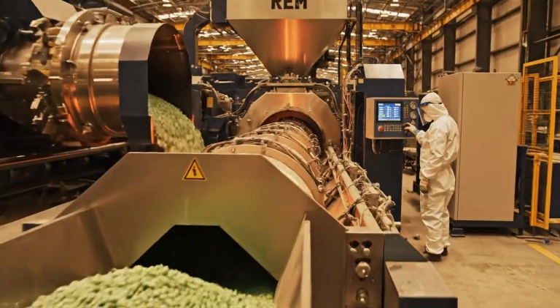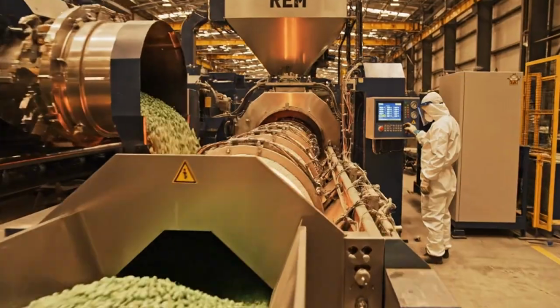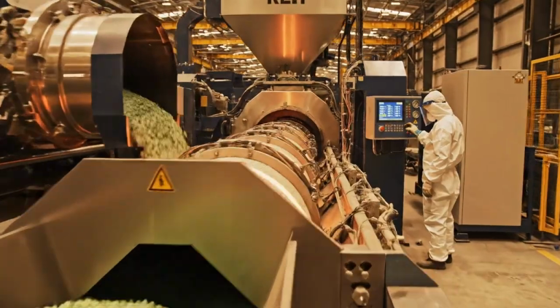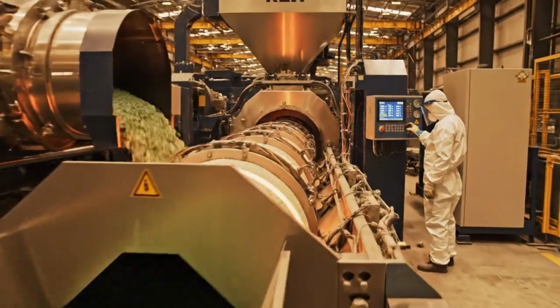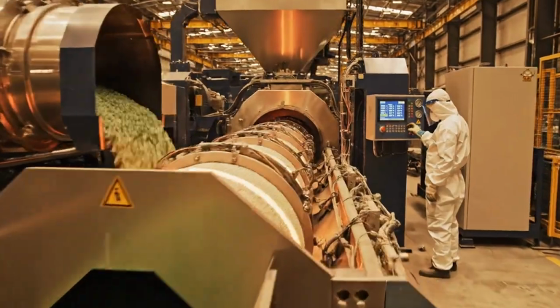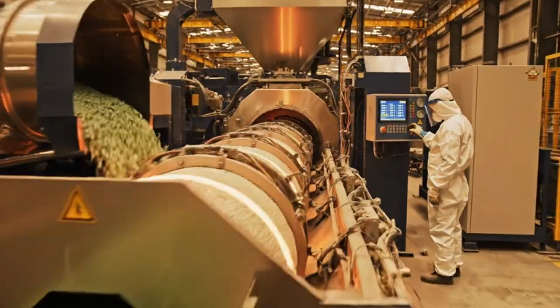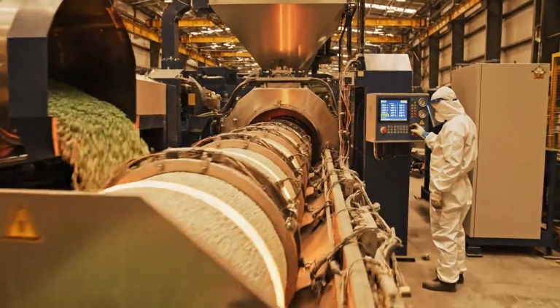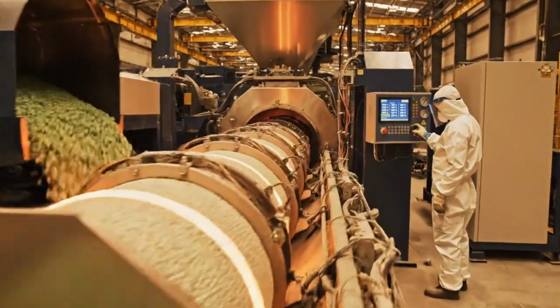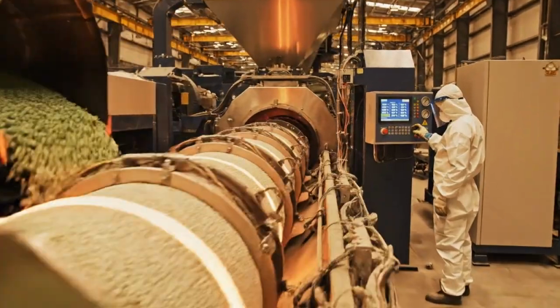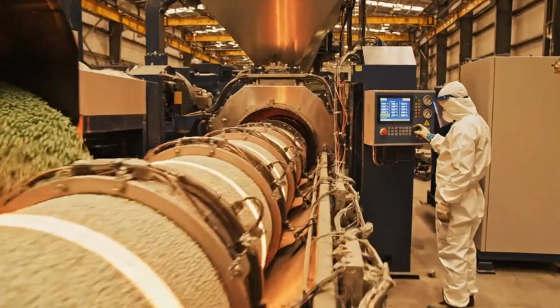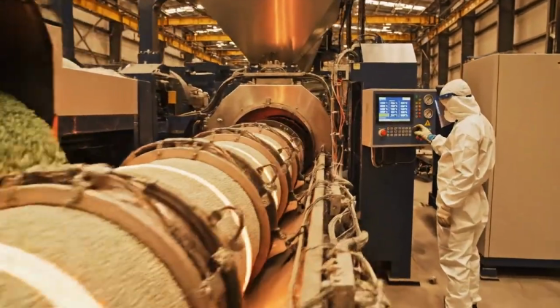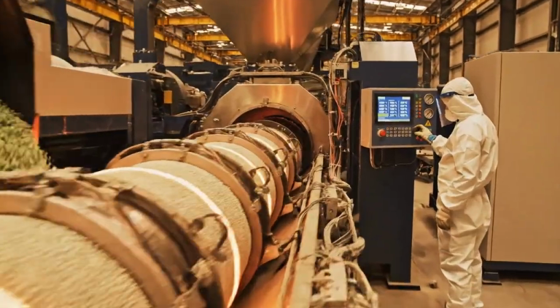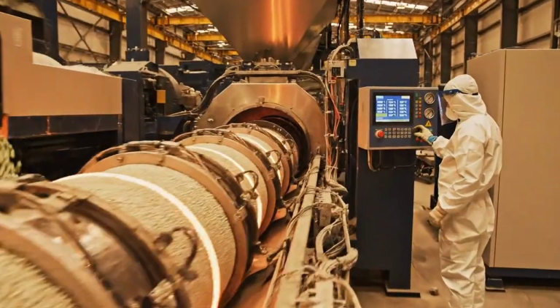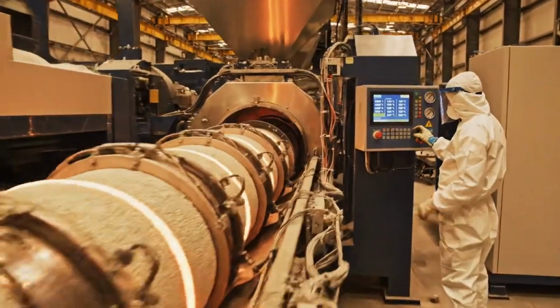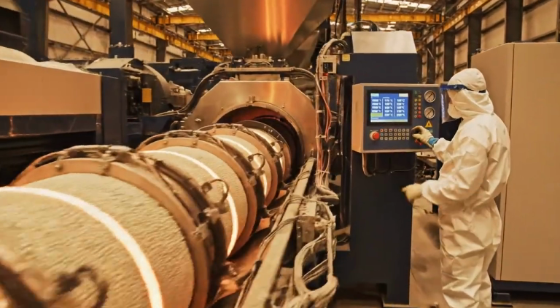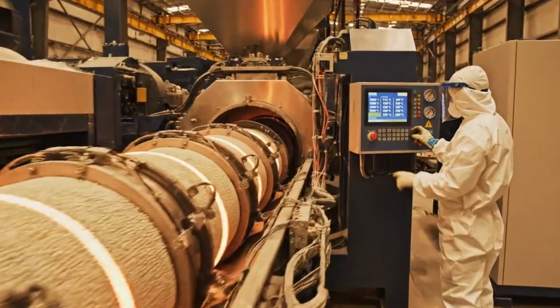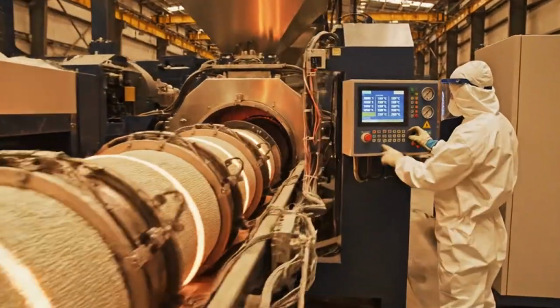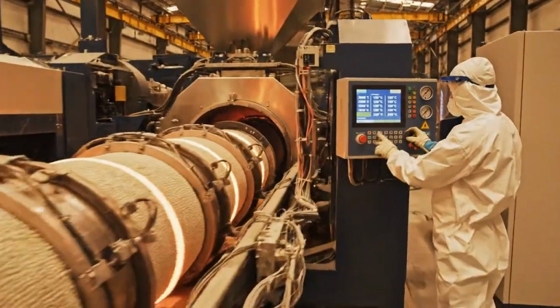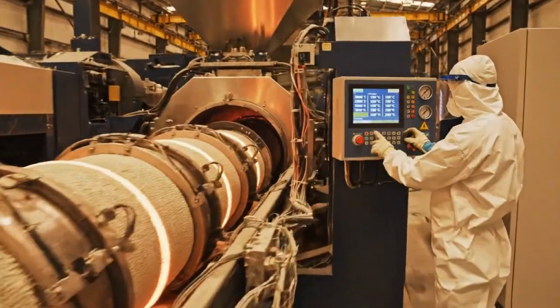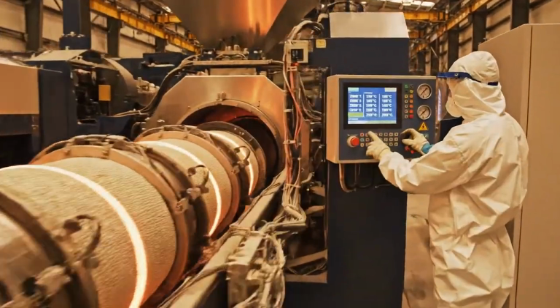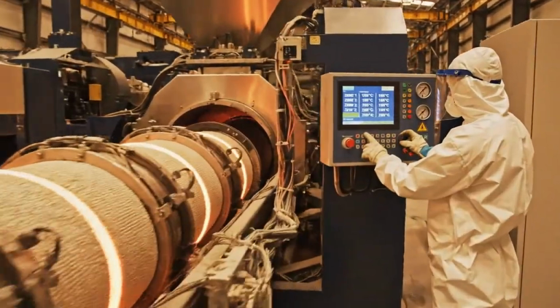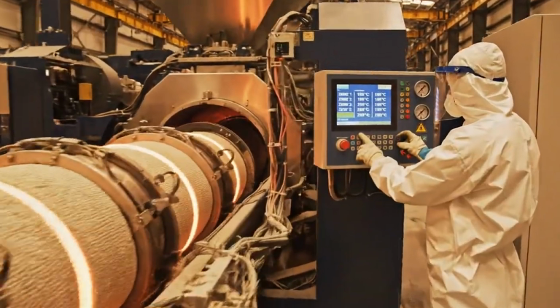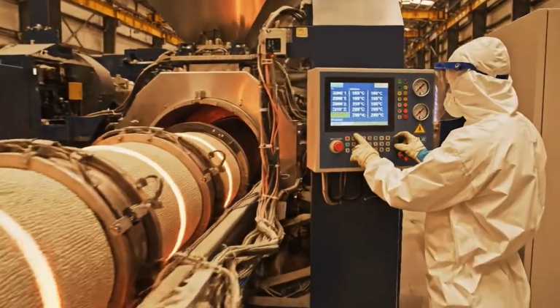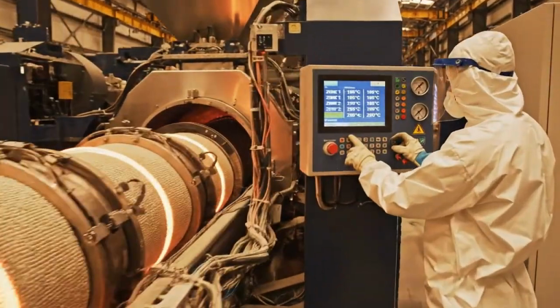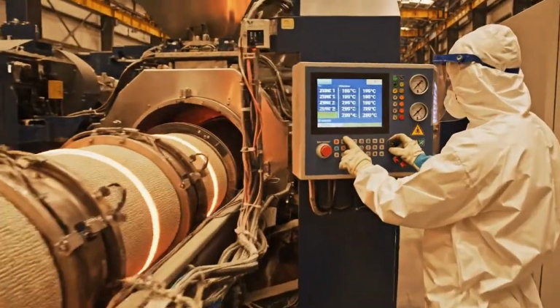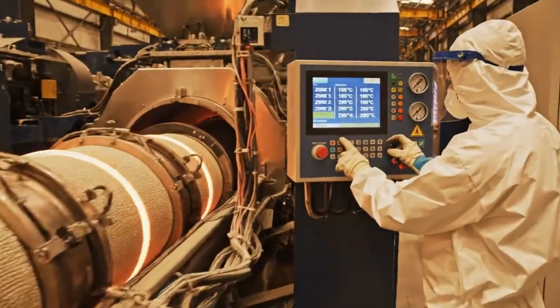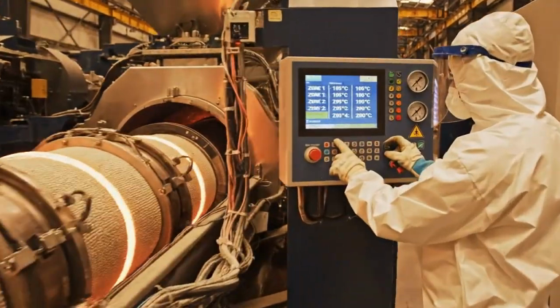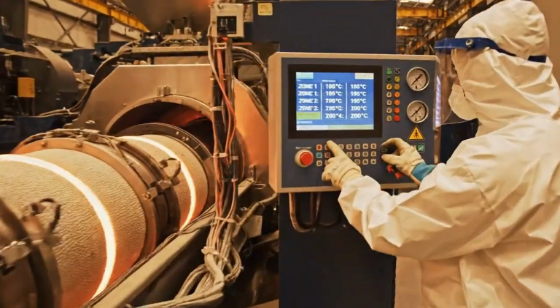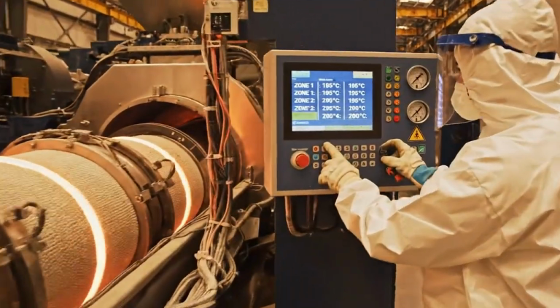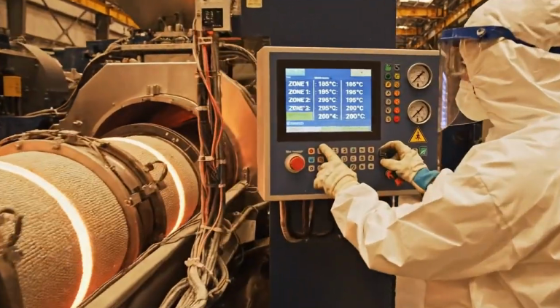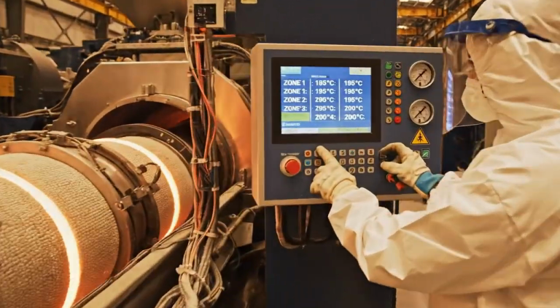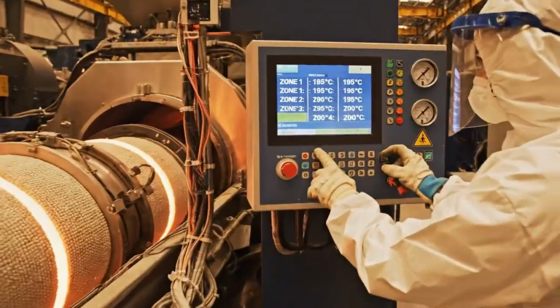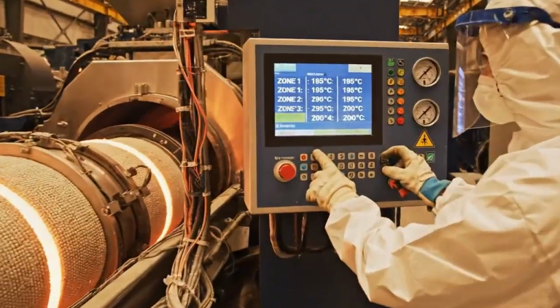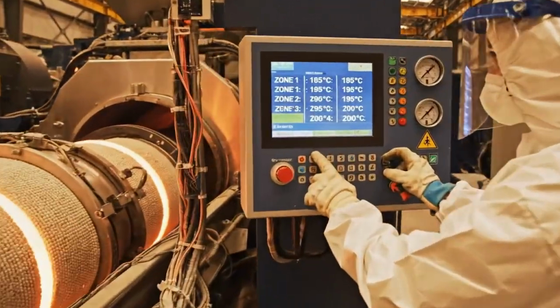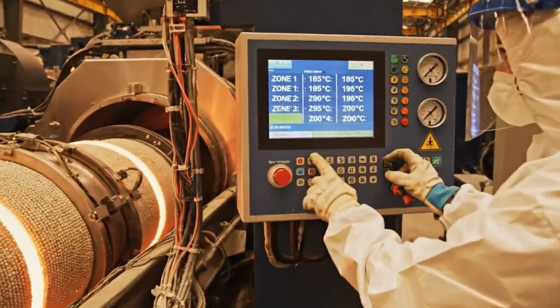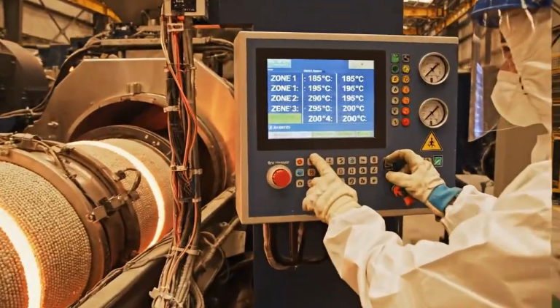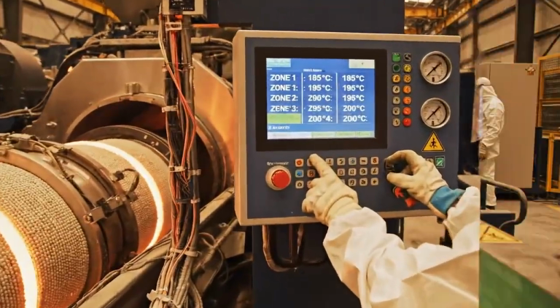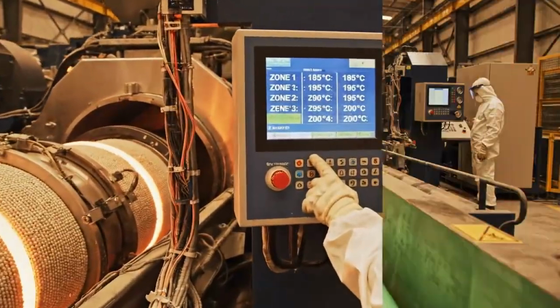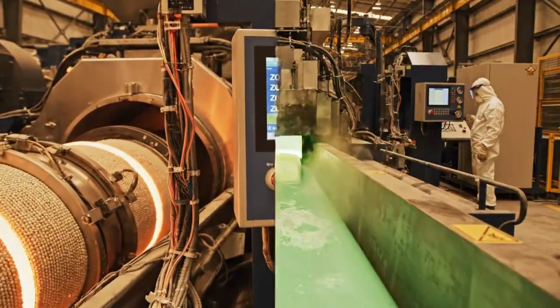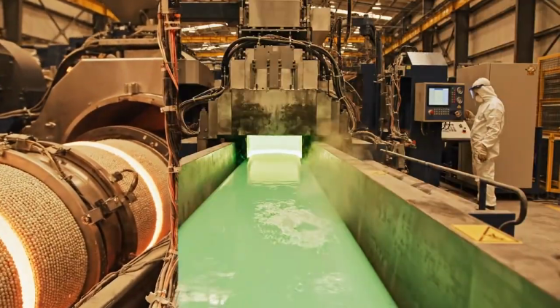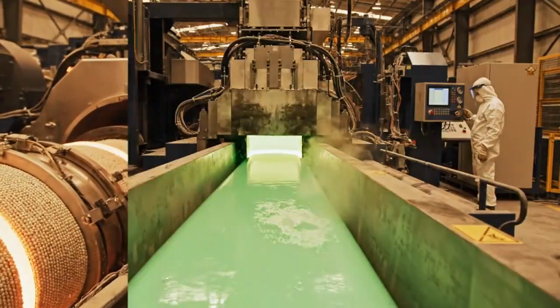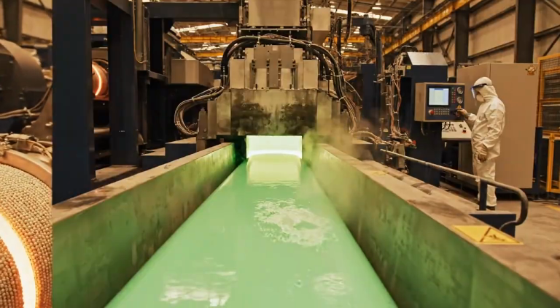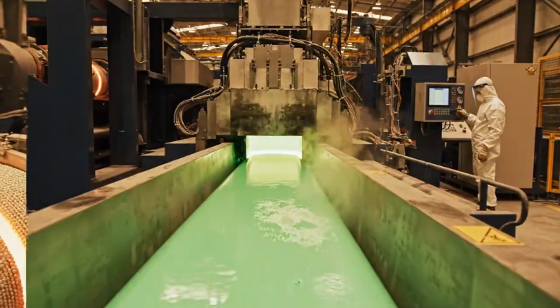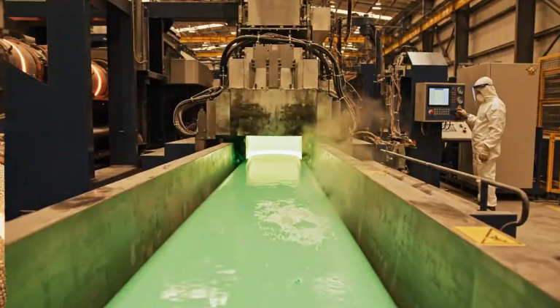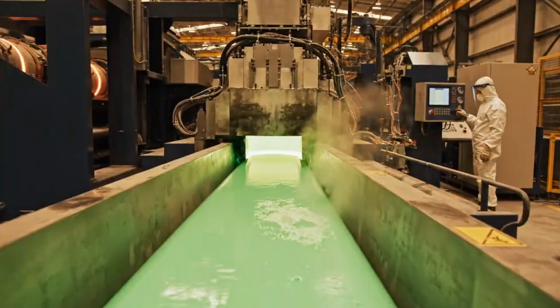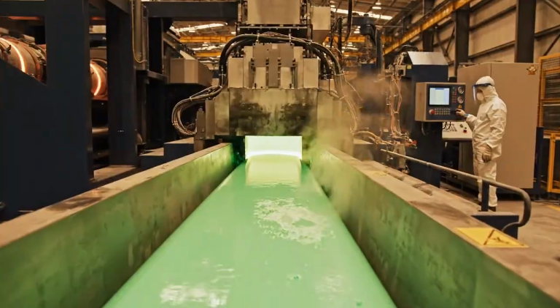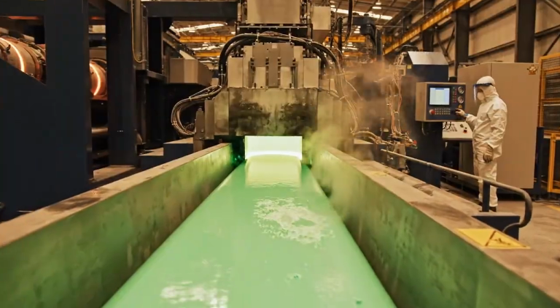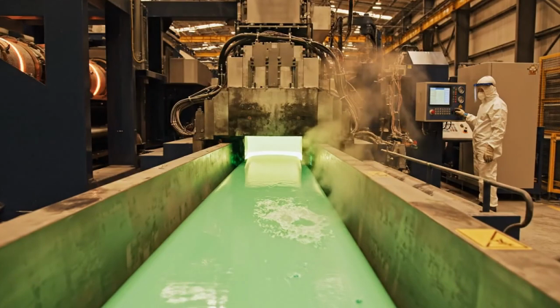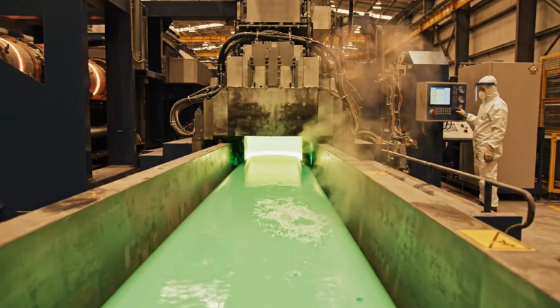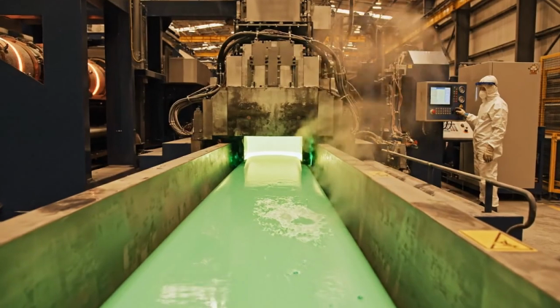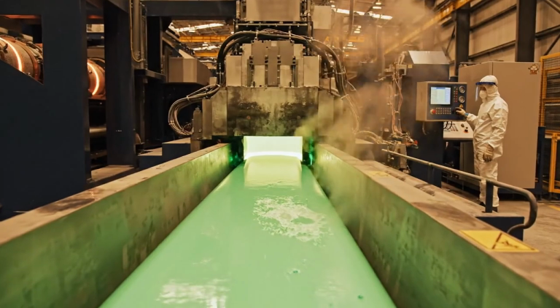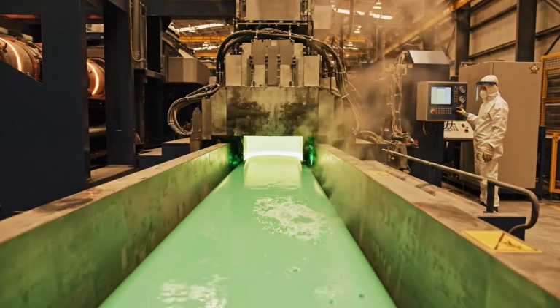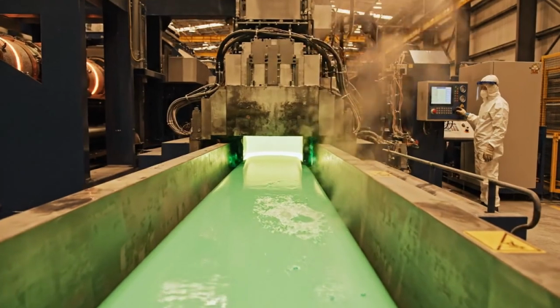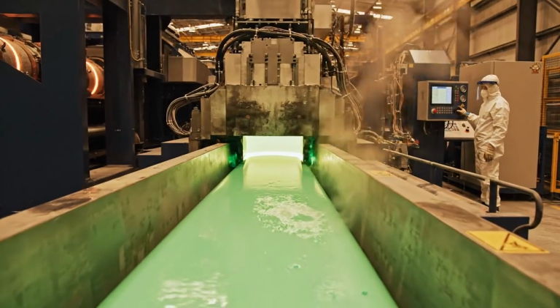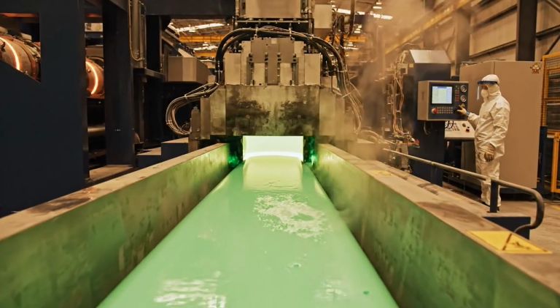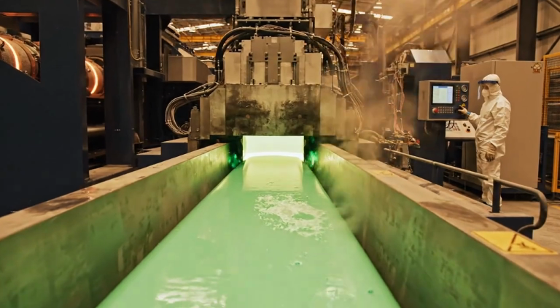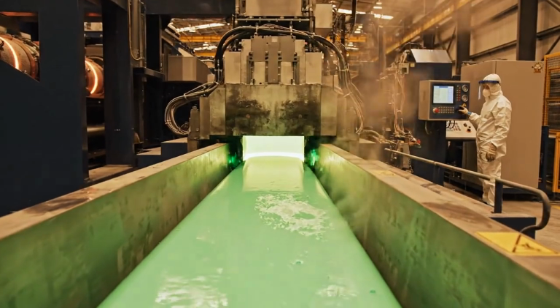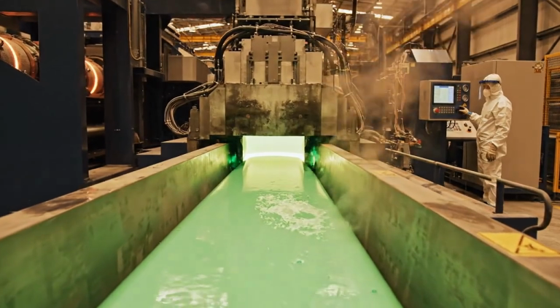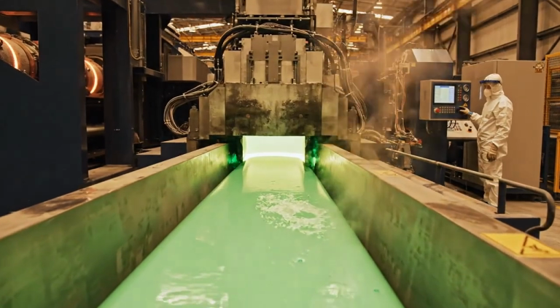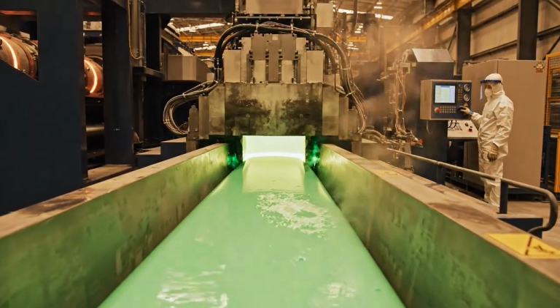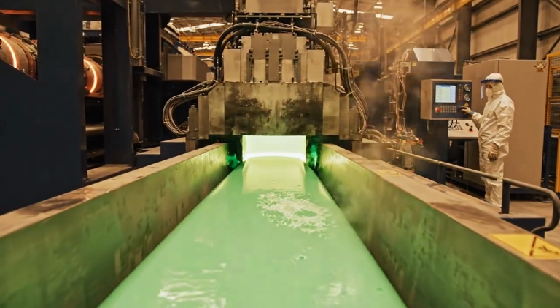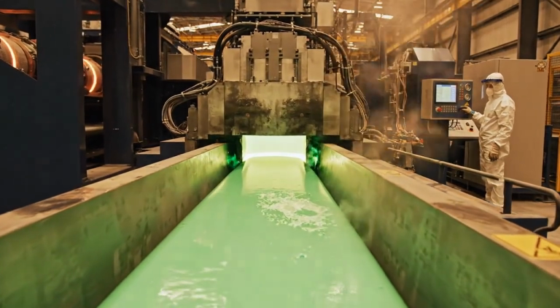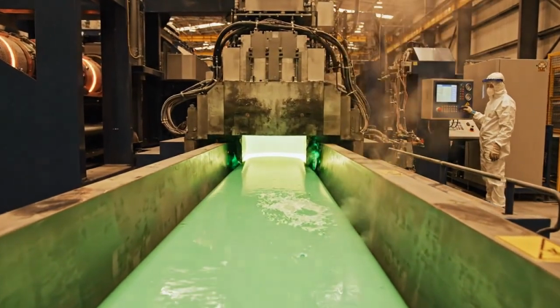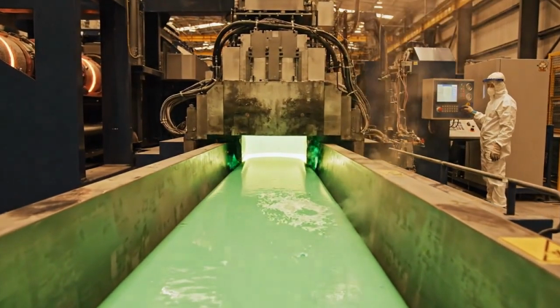The massive extruder, kept at precise temperatures between 180 and 200 degrees Celsius, transforms the material.